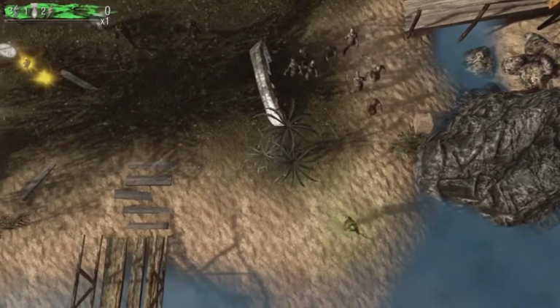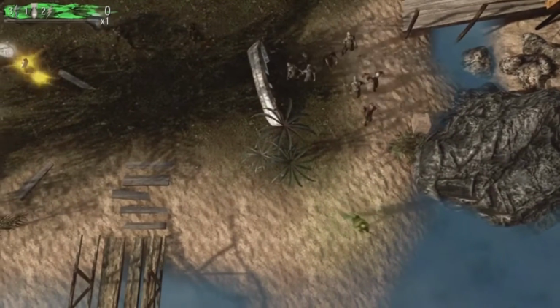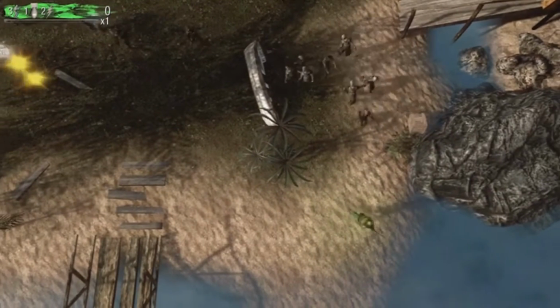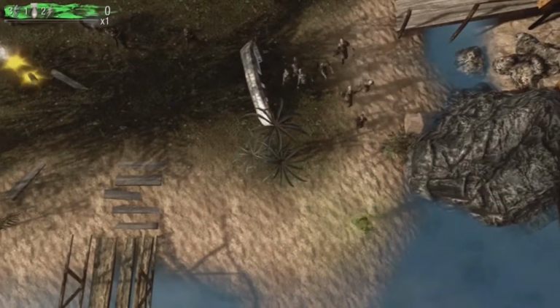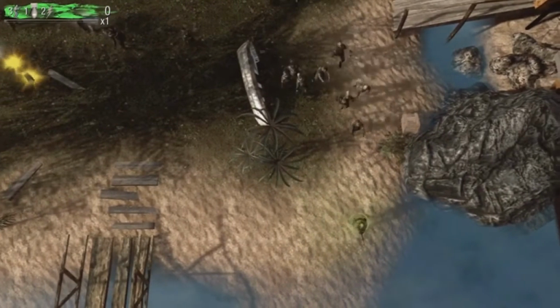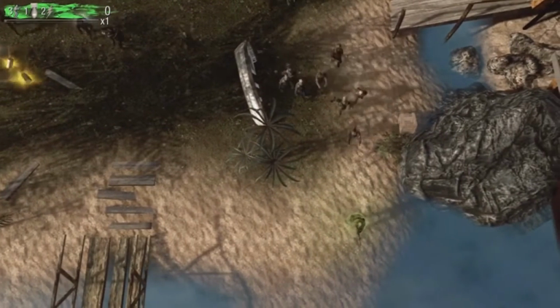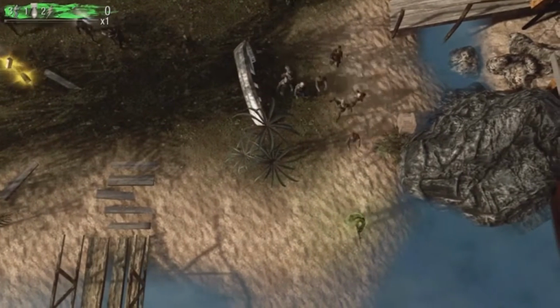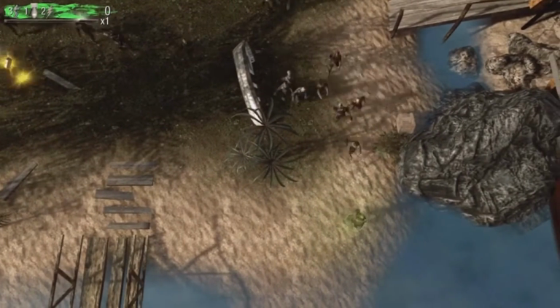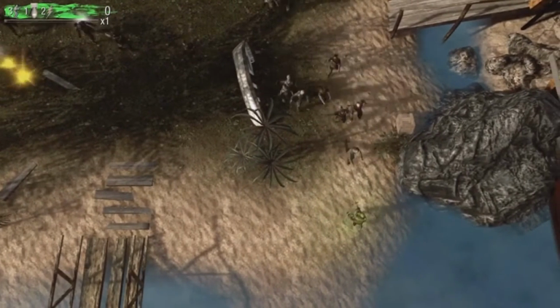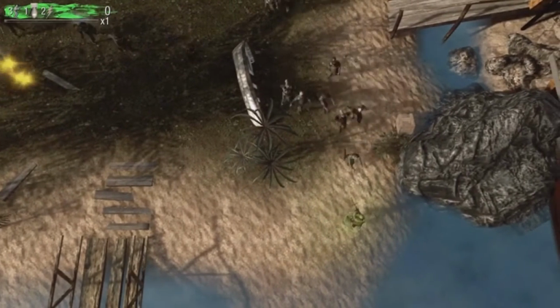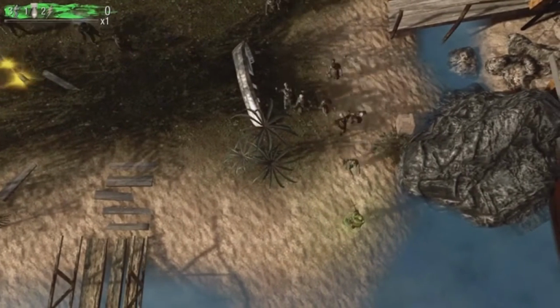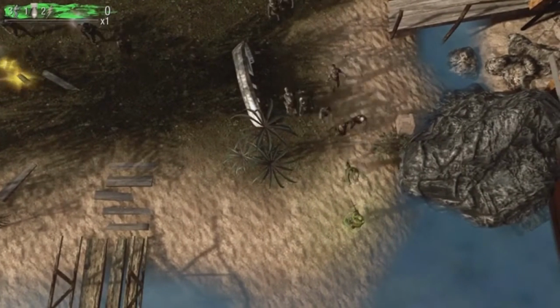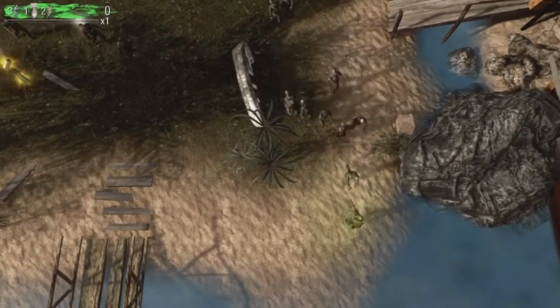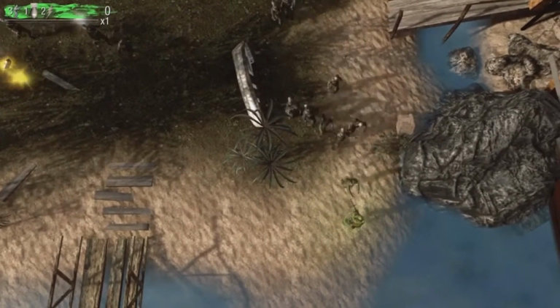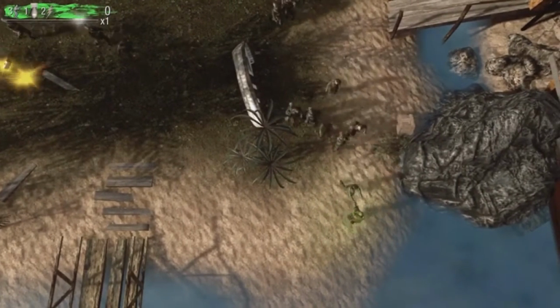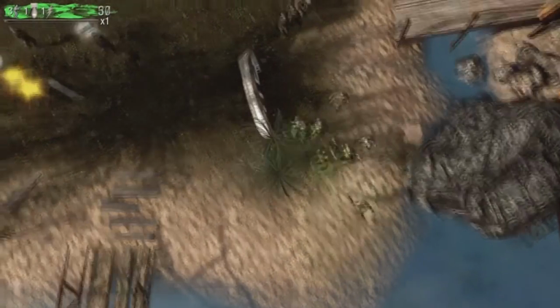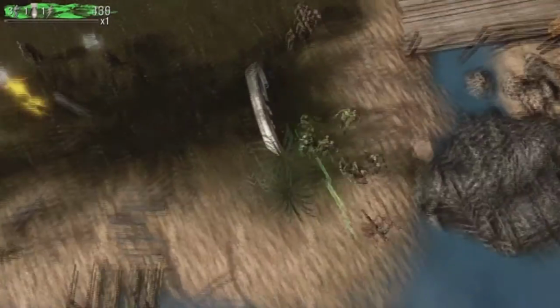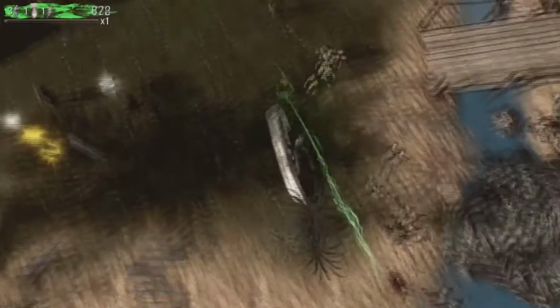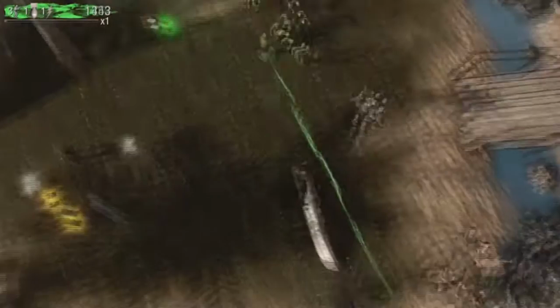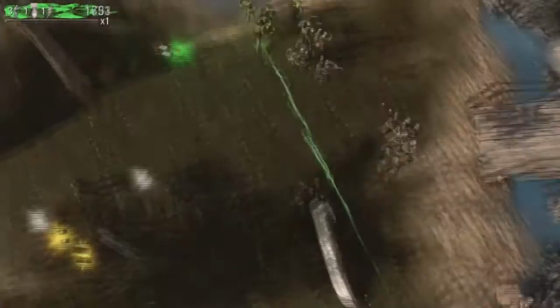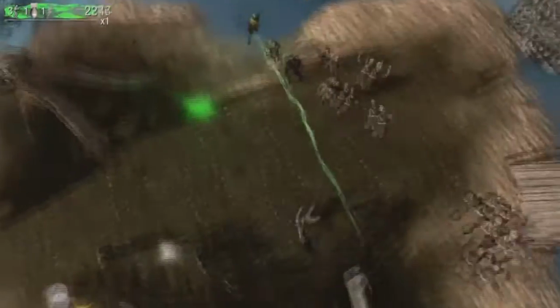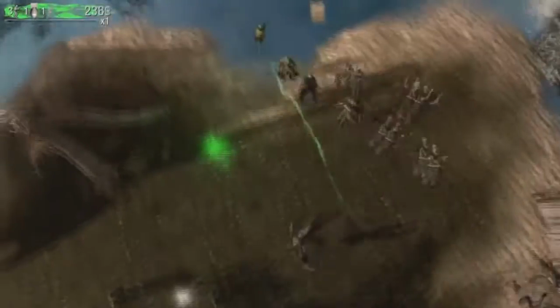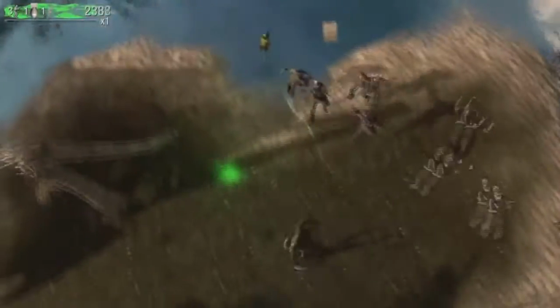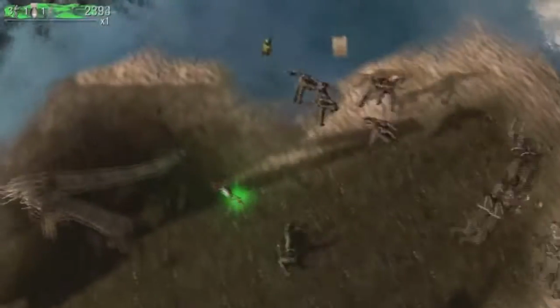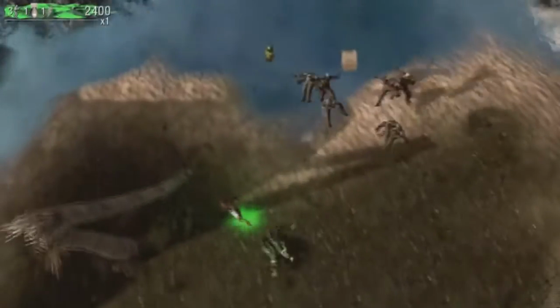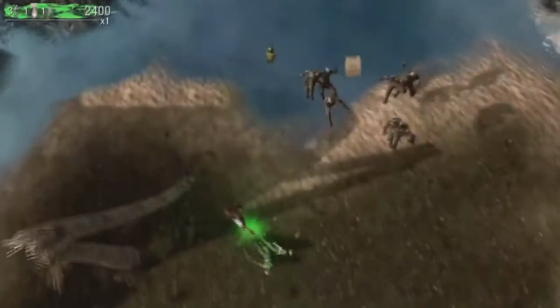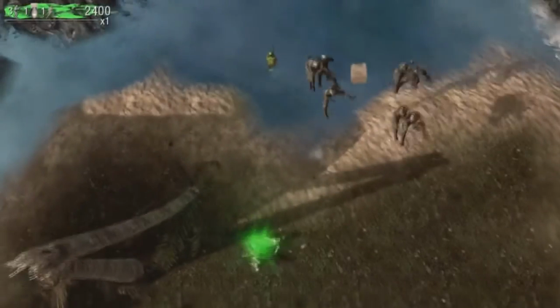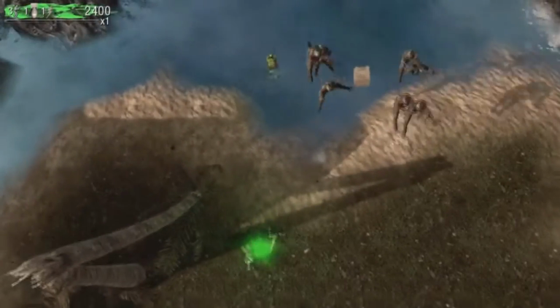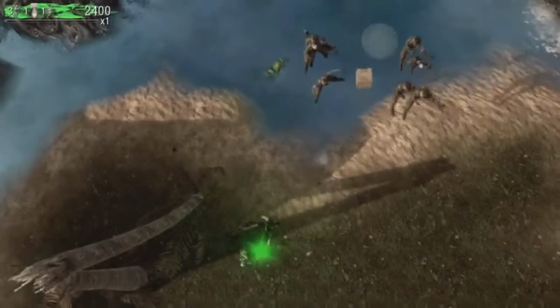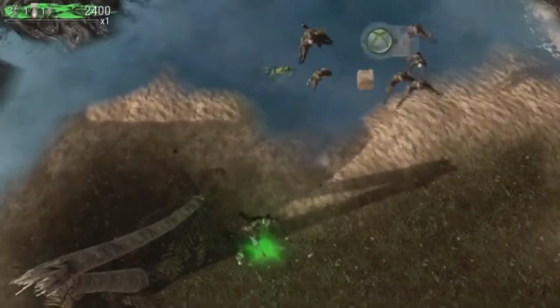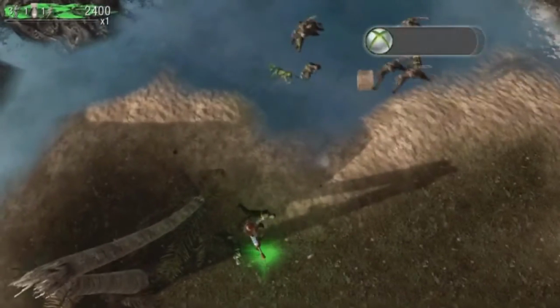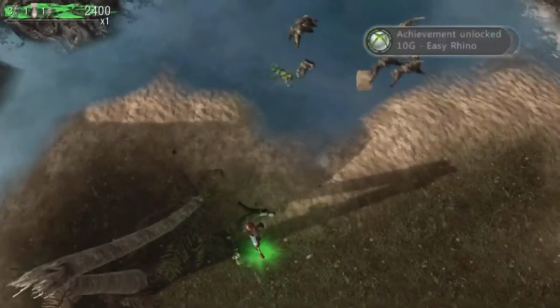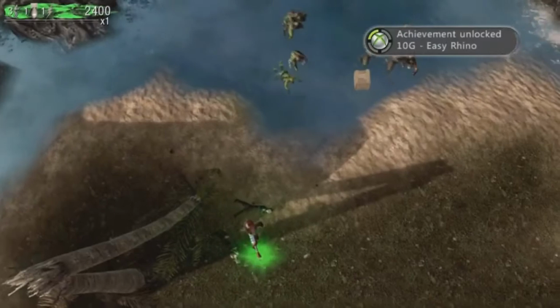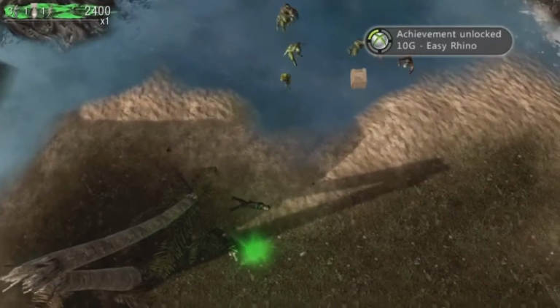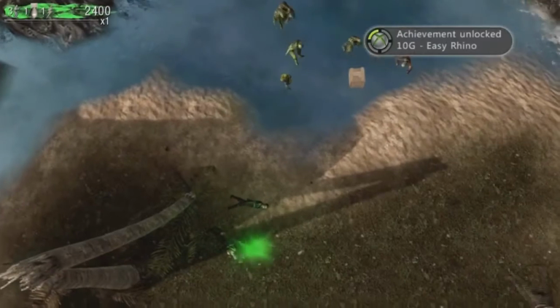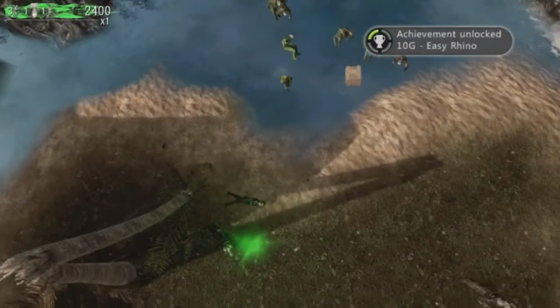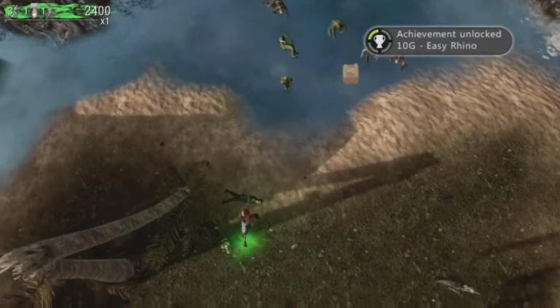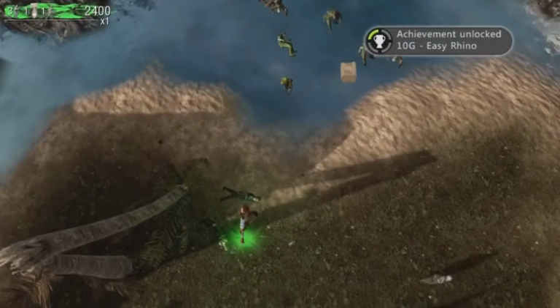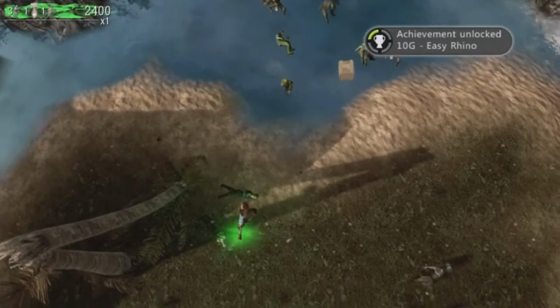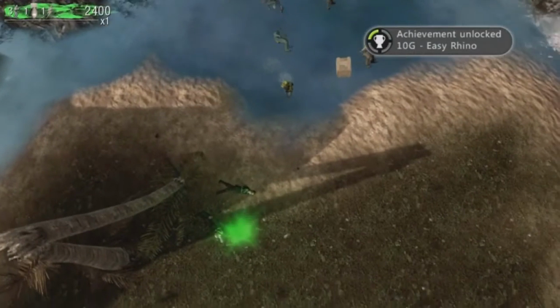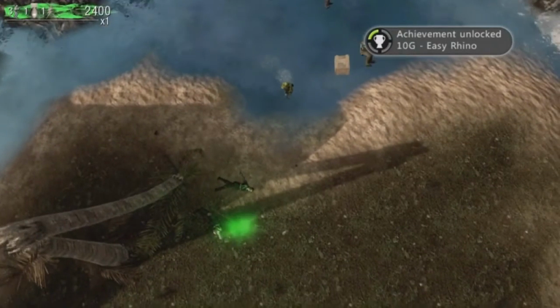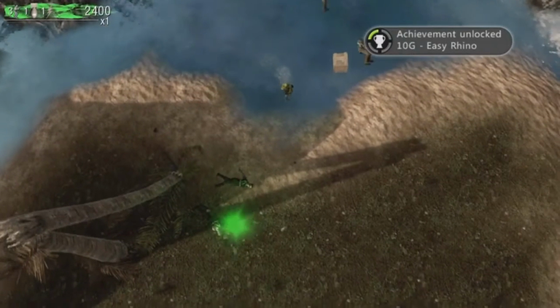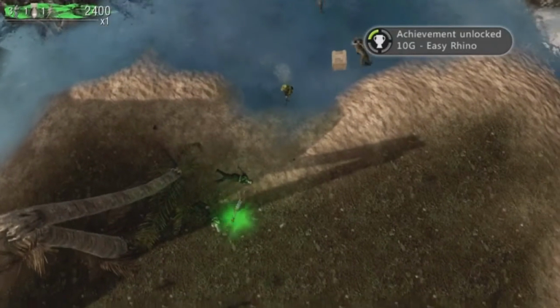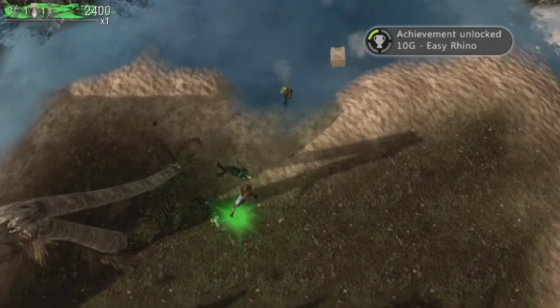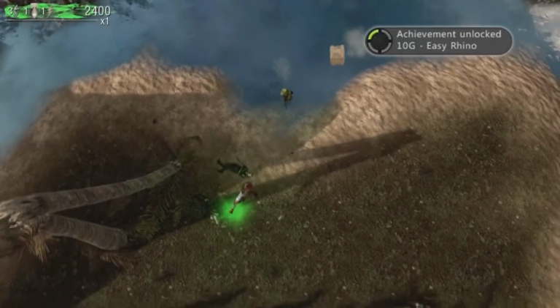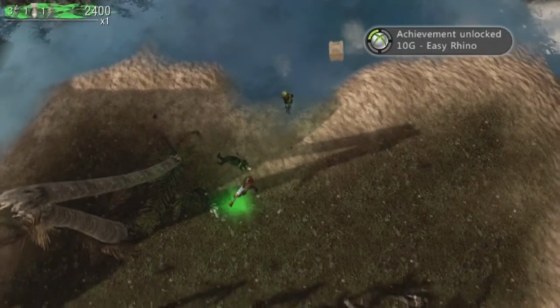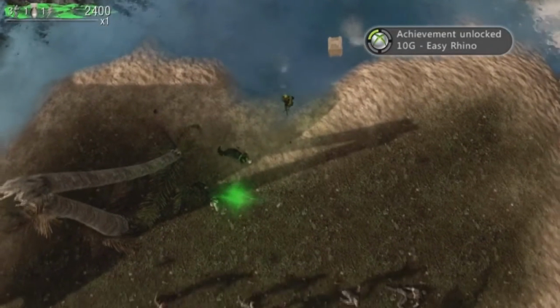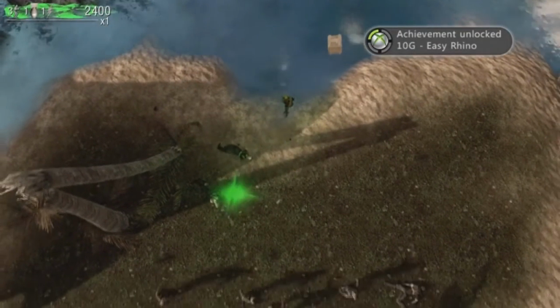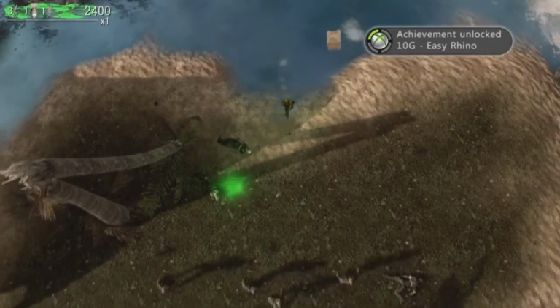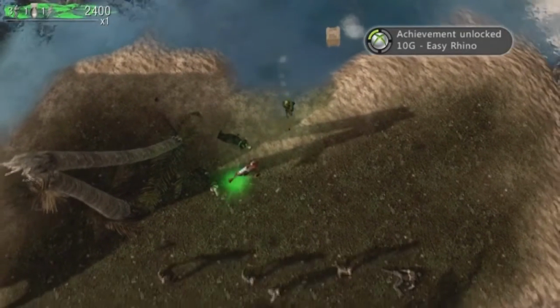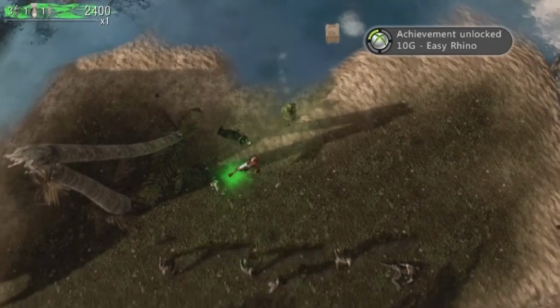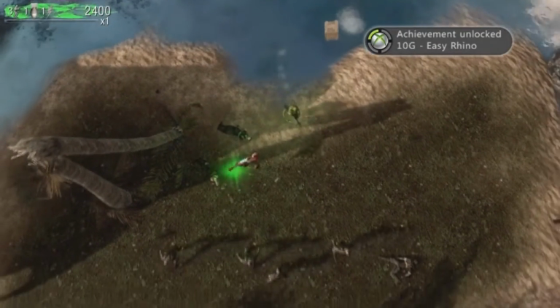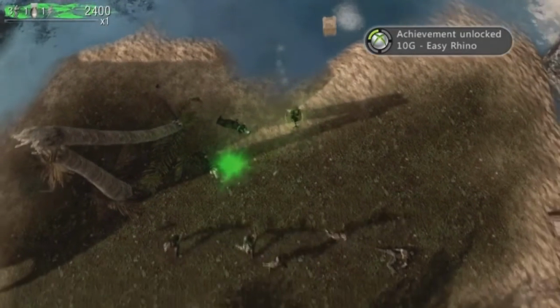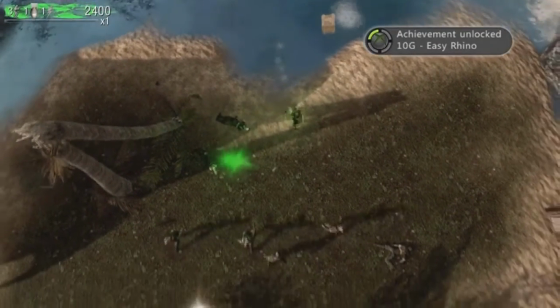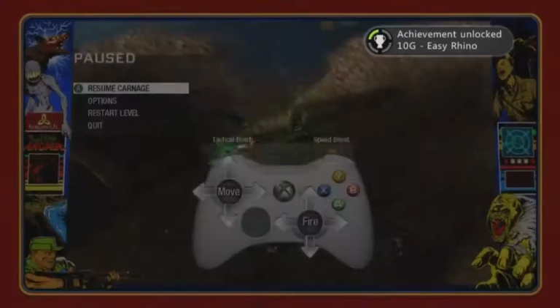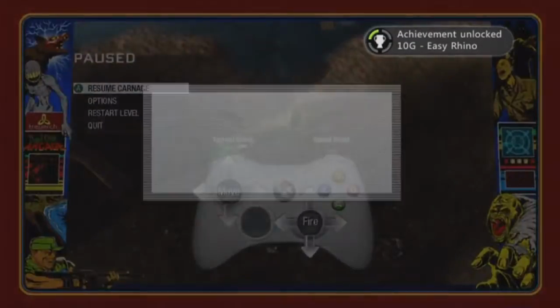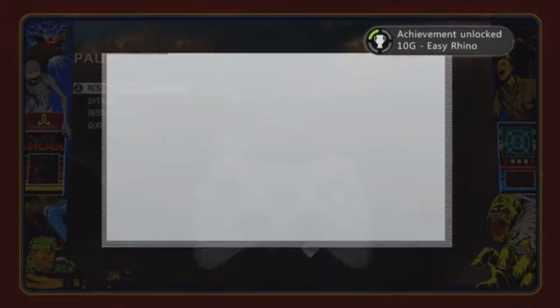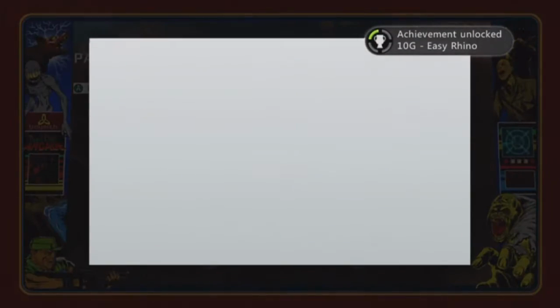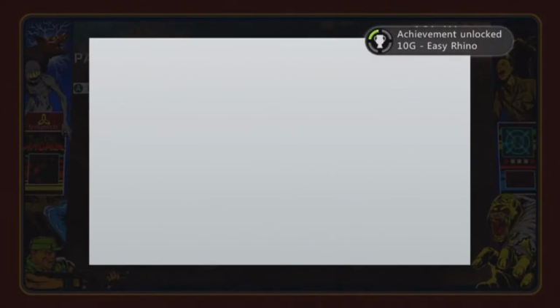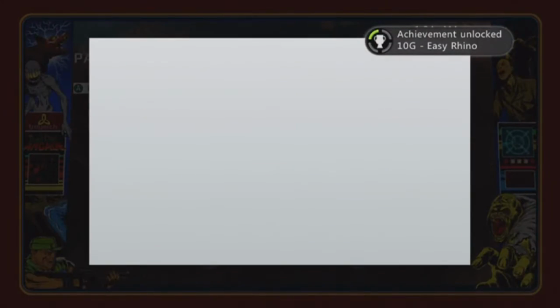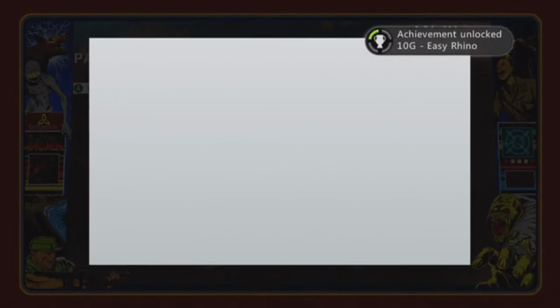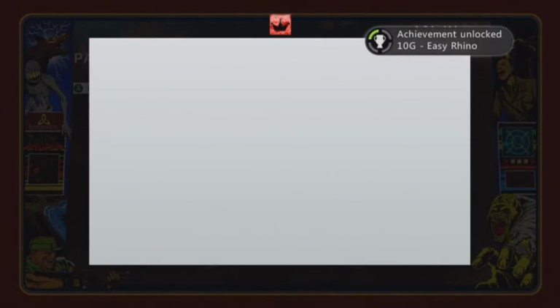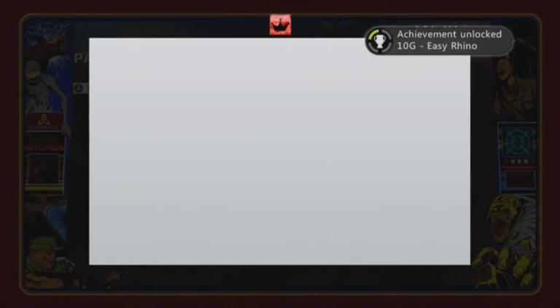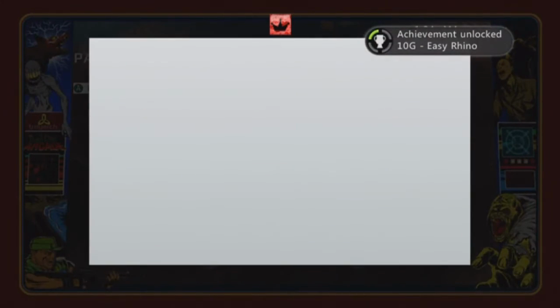Then when you see him, just pull right trigger and boost right past him, and there it is — easy Rhino achievement.